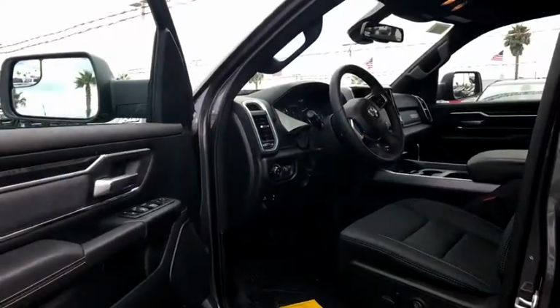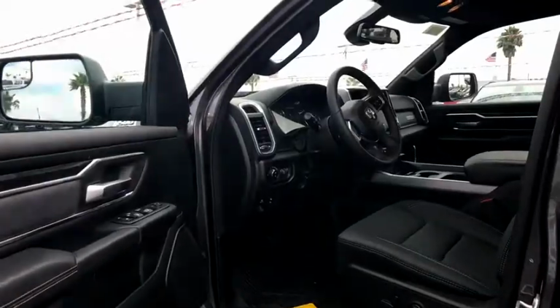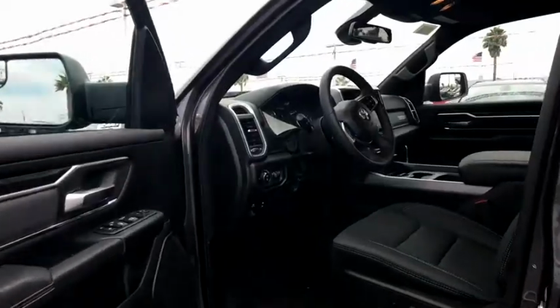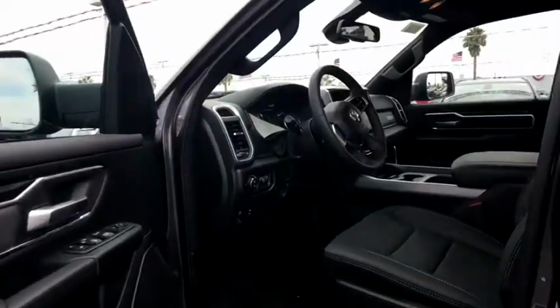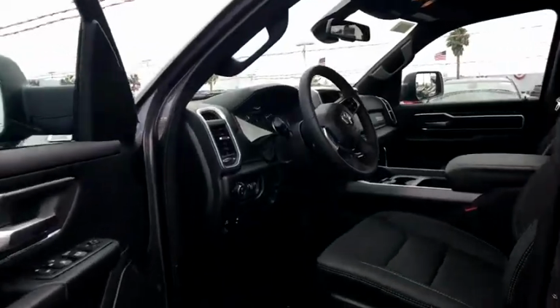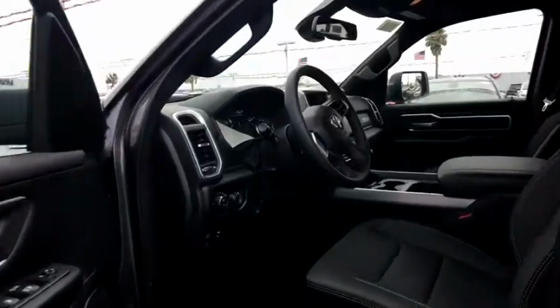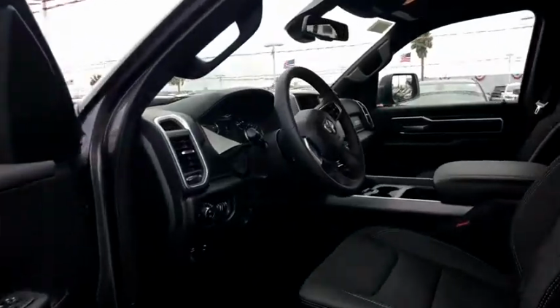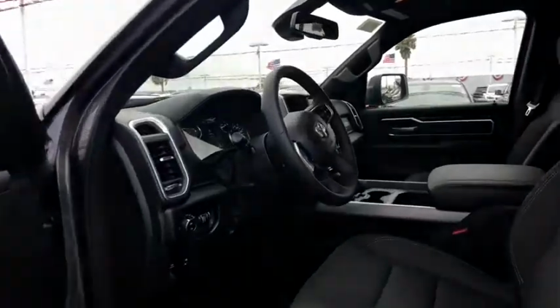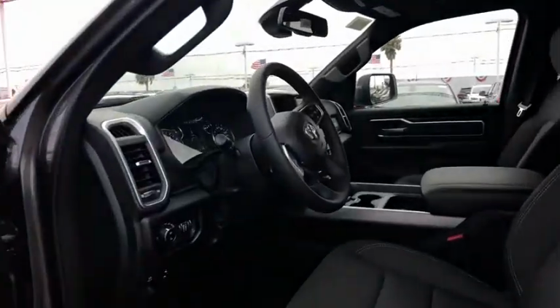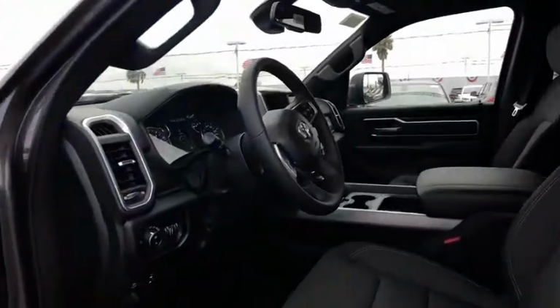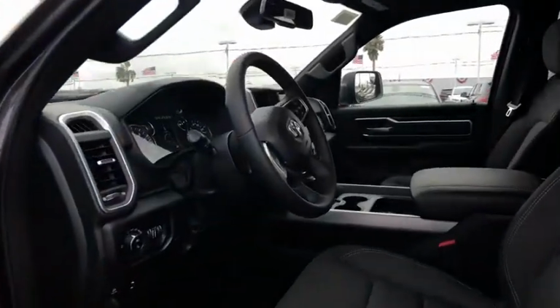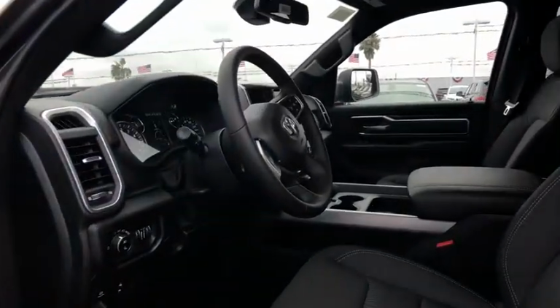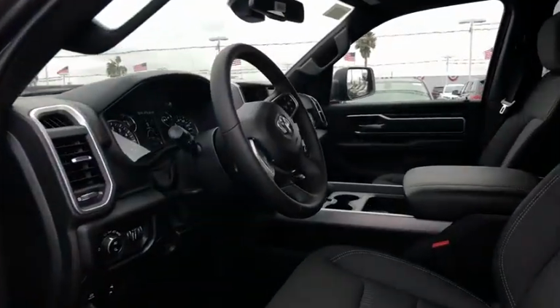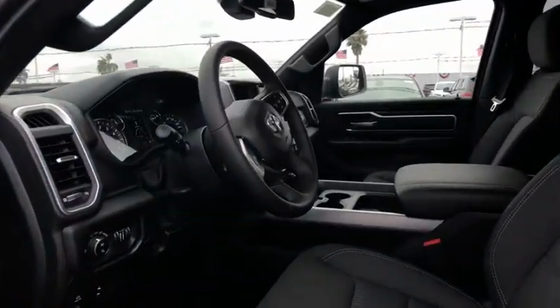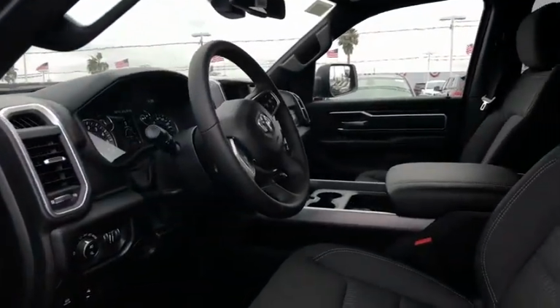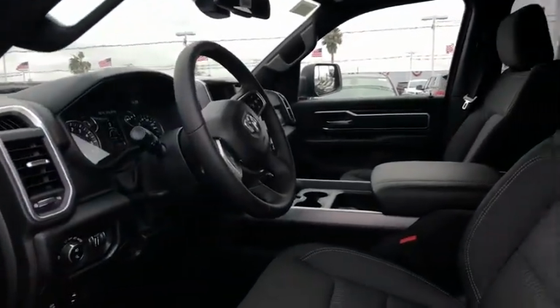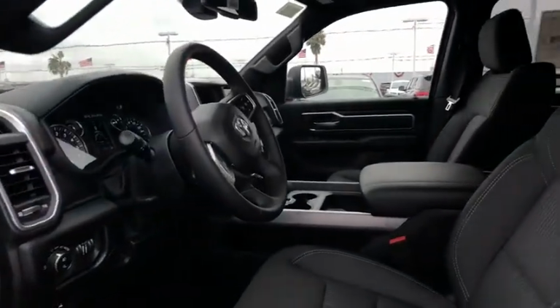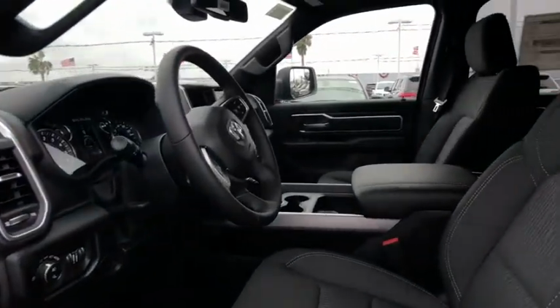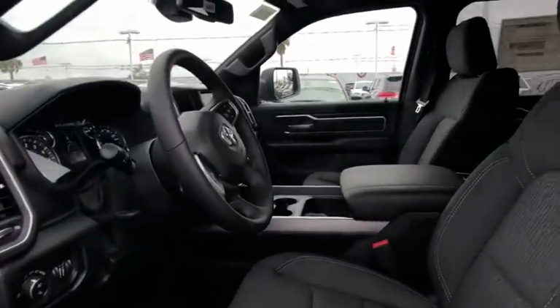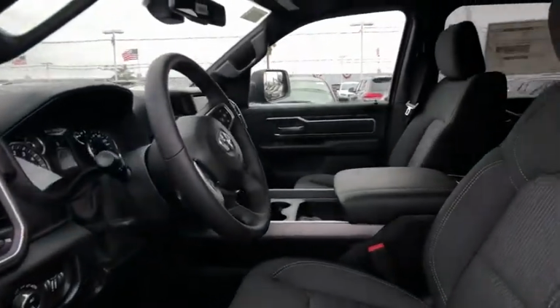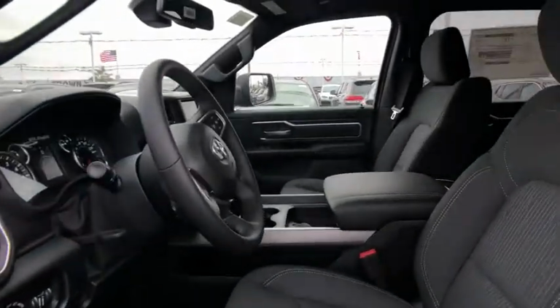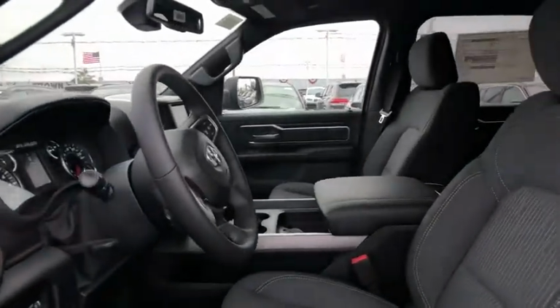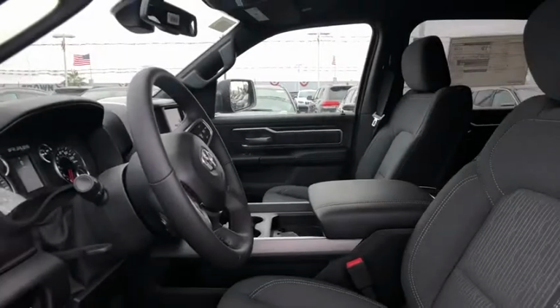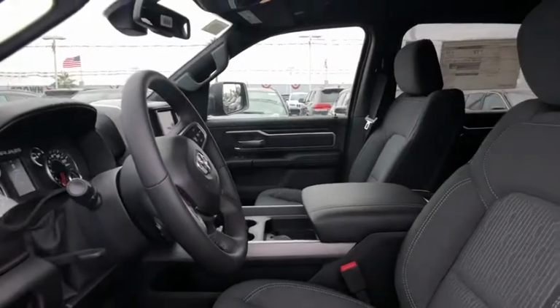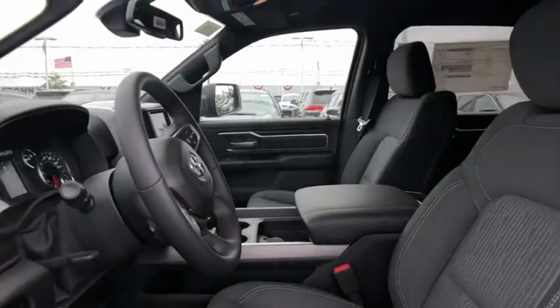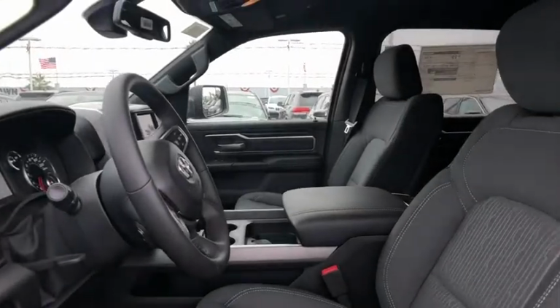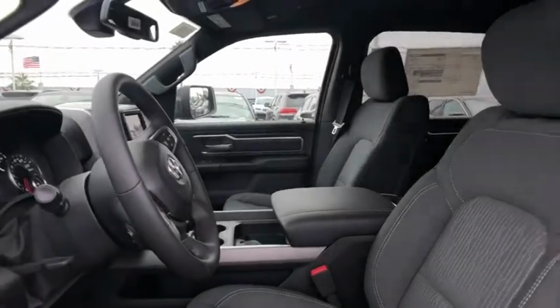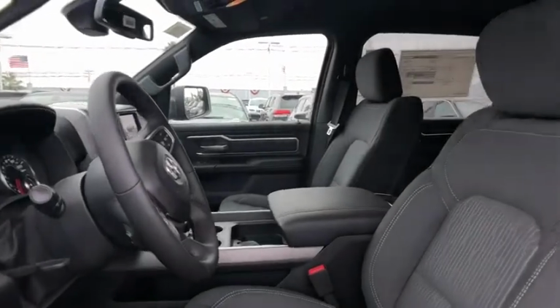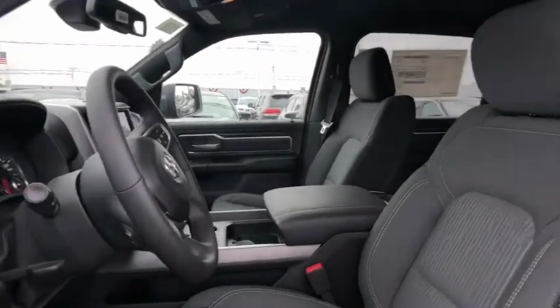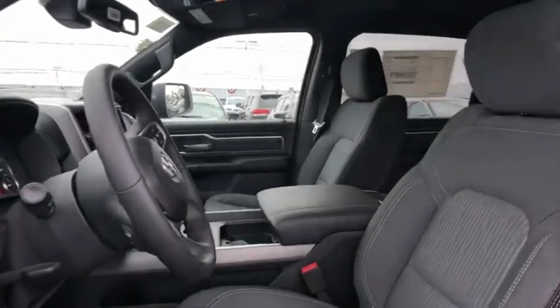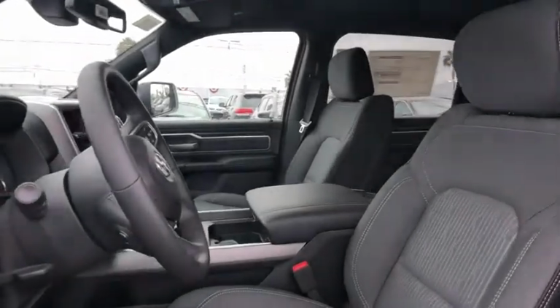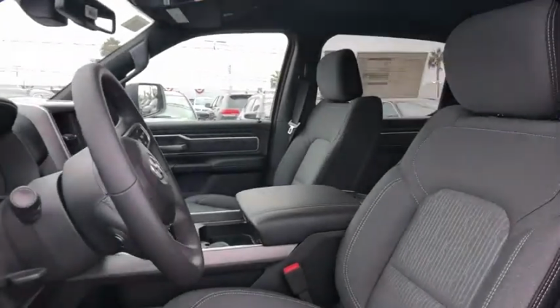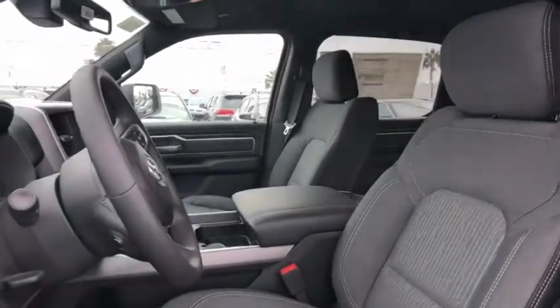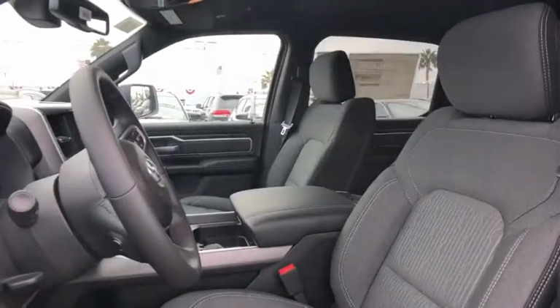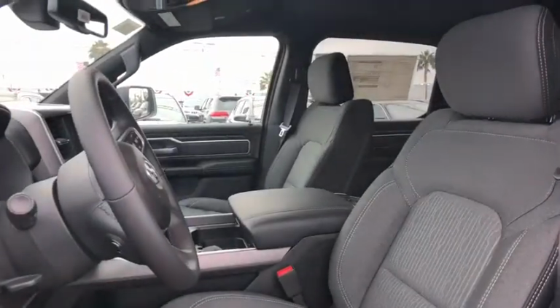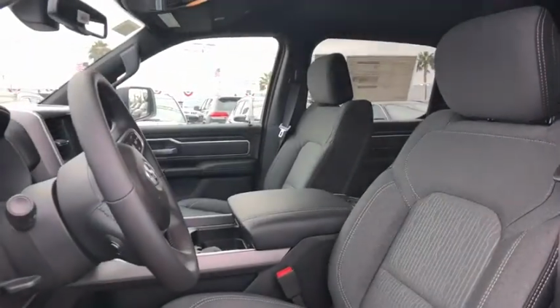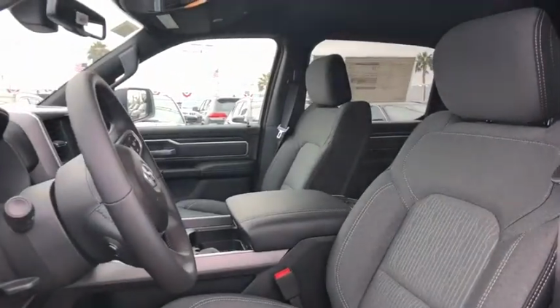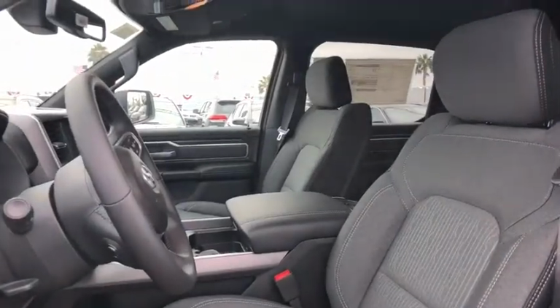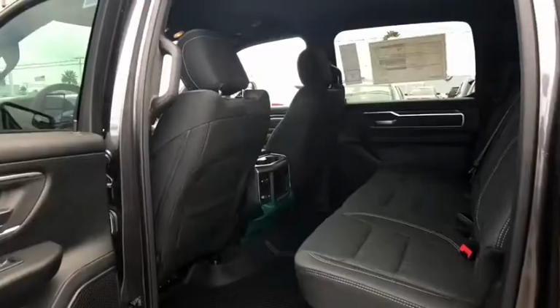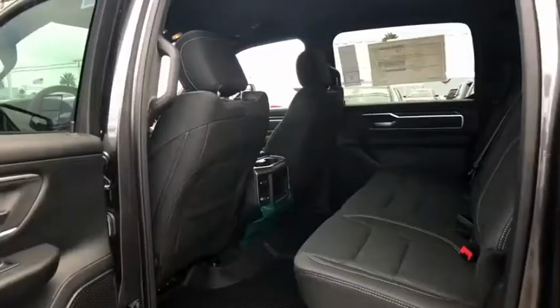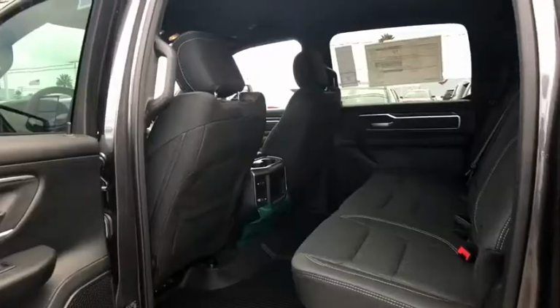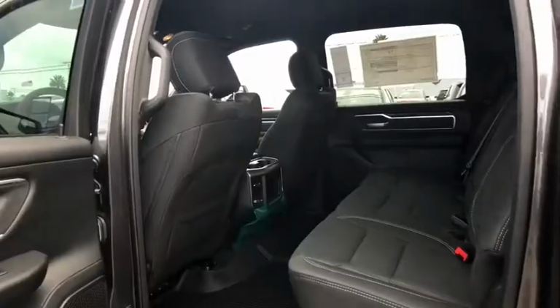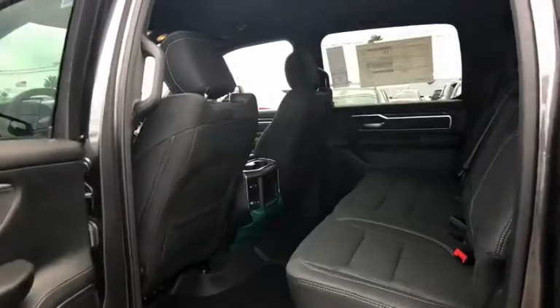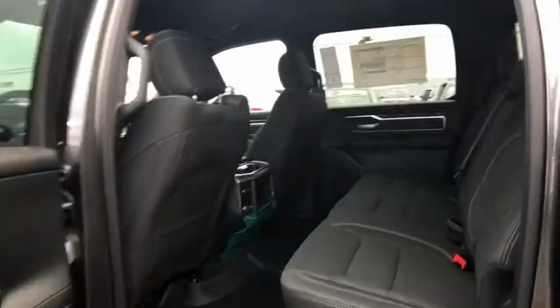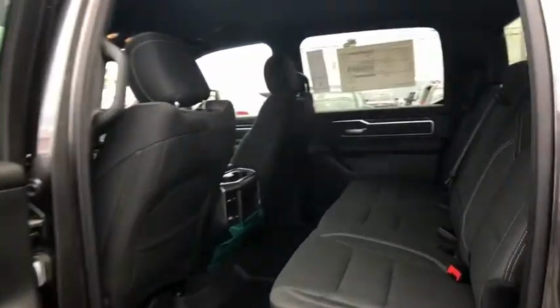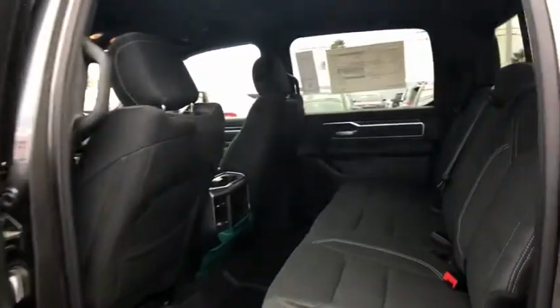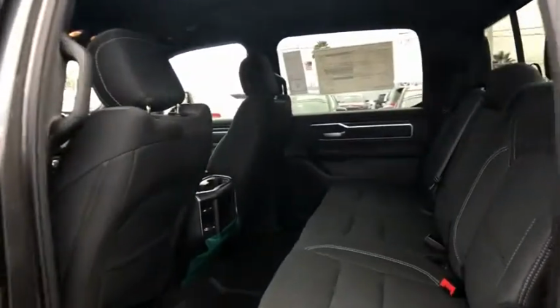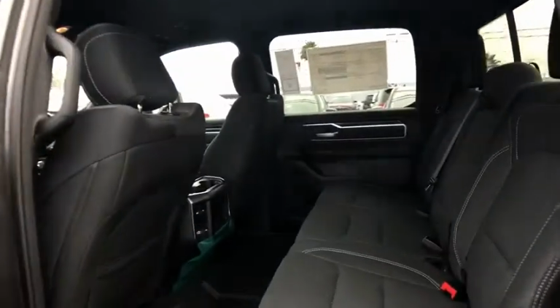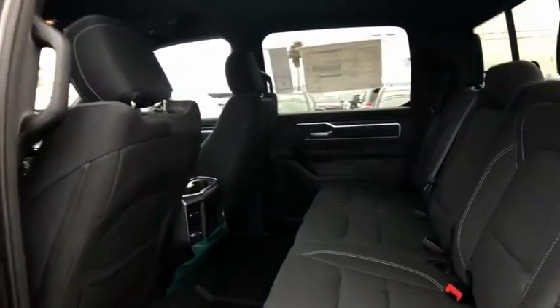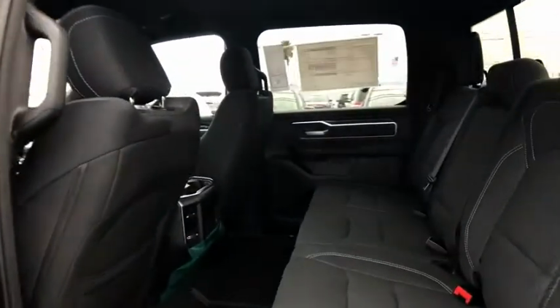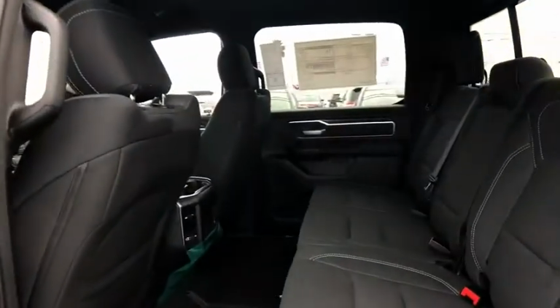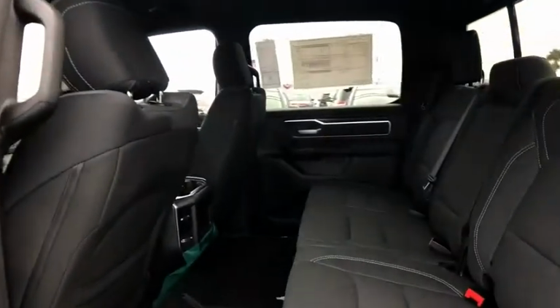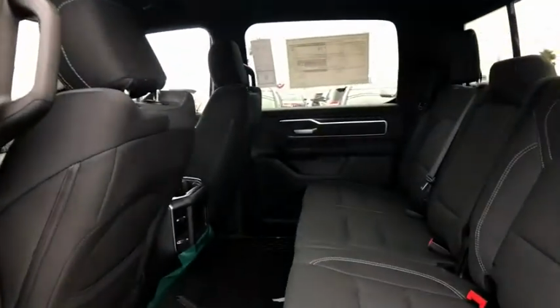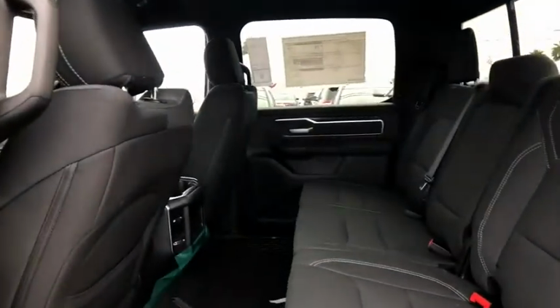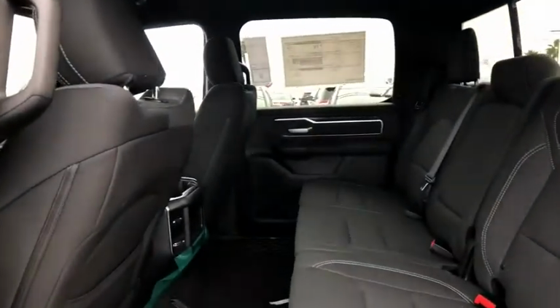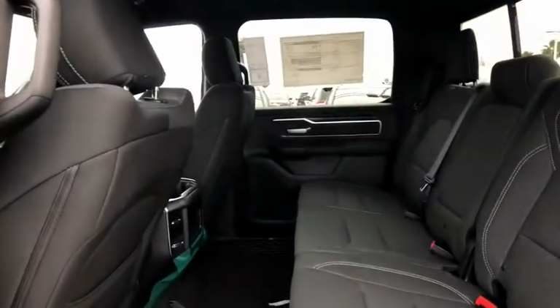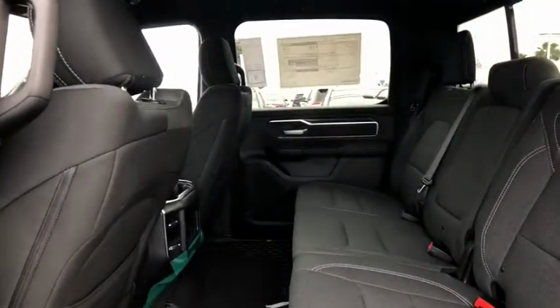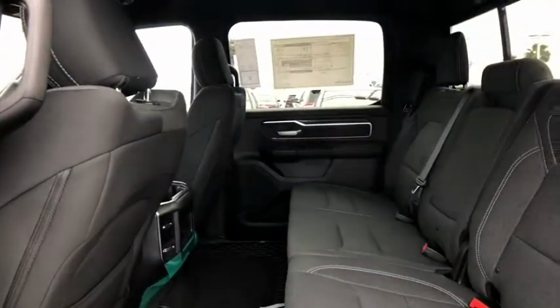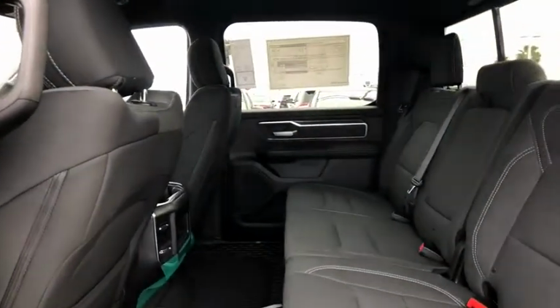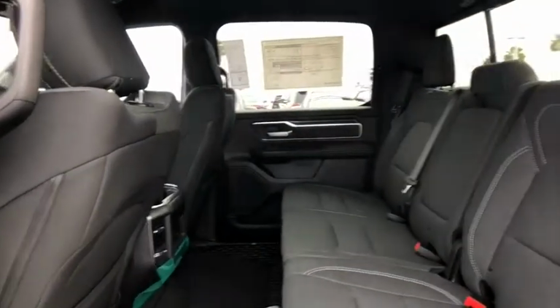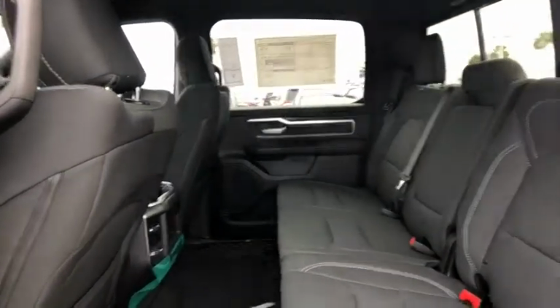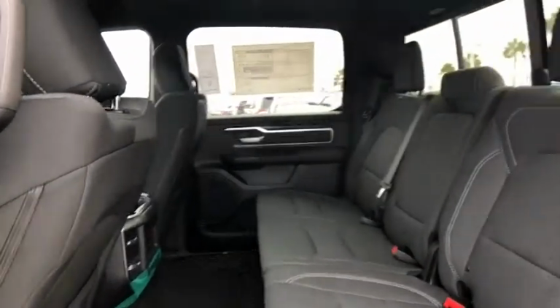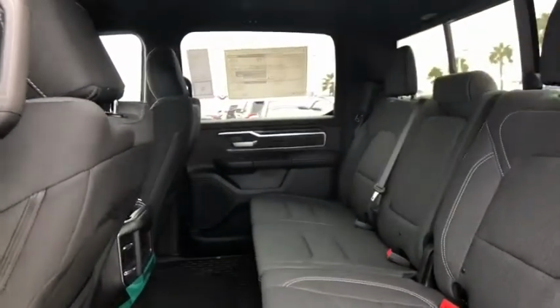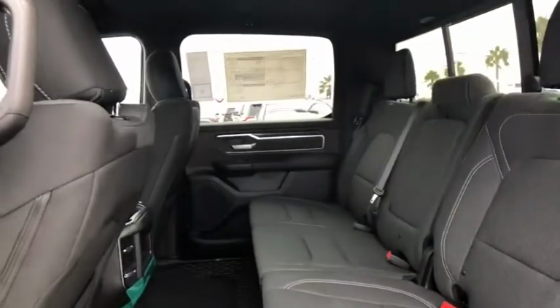Your new ride is just a phone call away. Thank you.